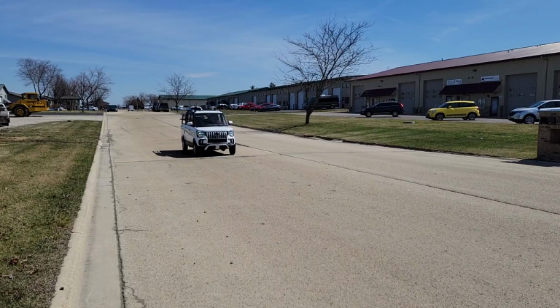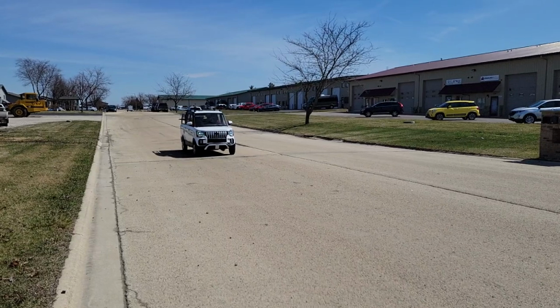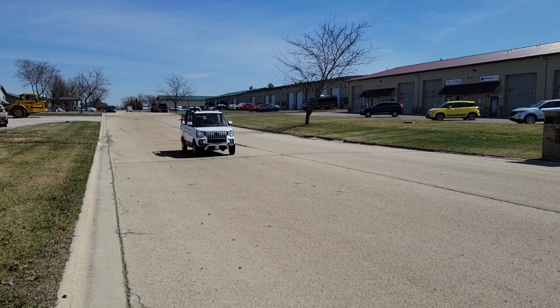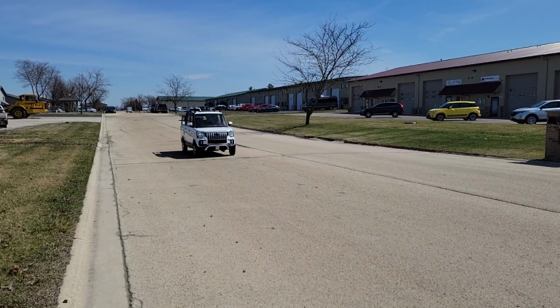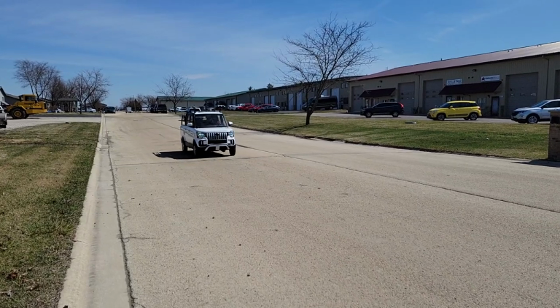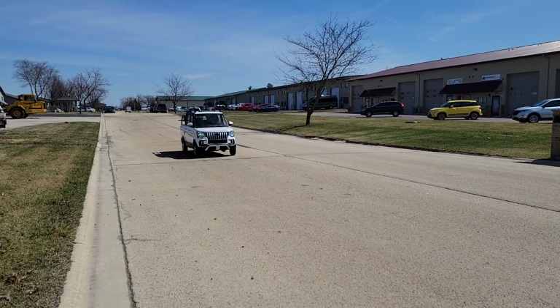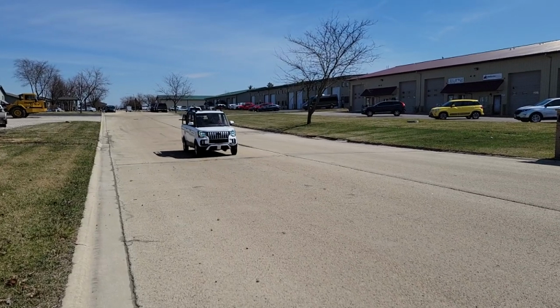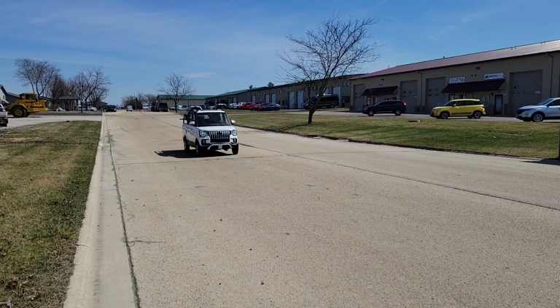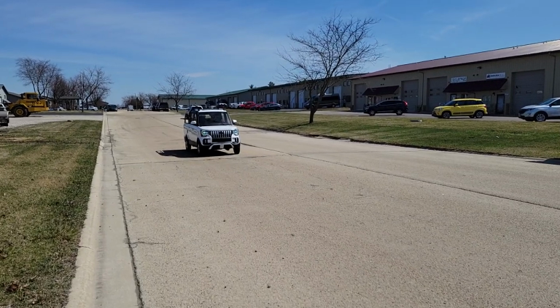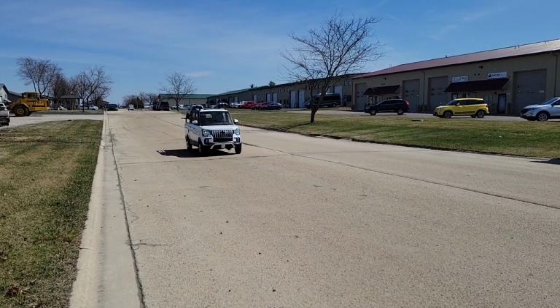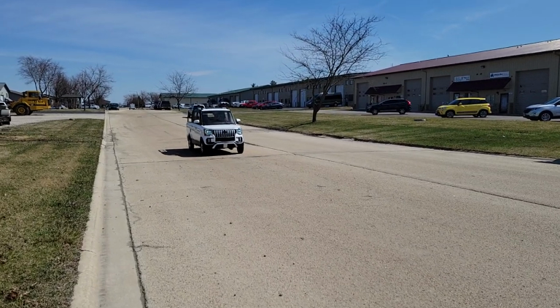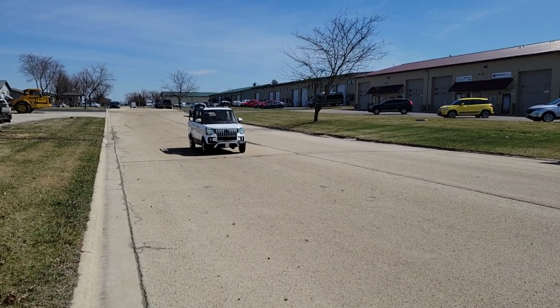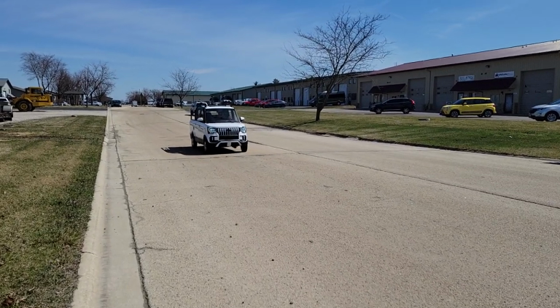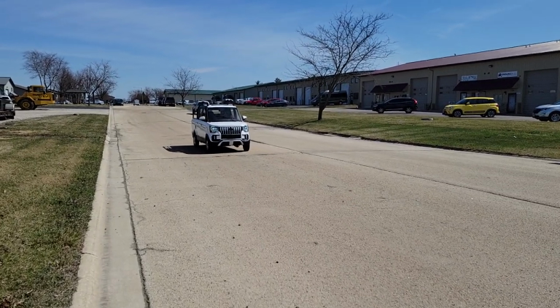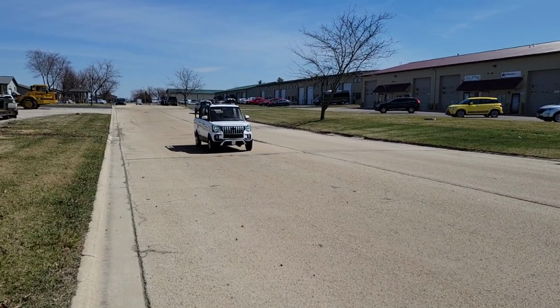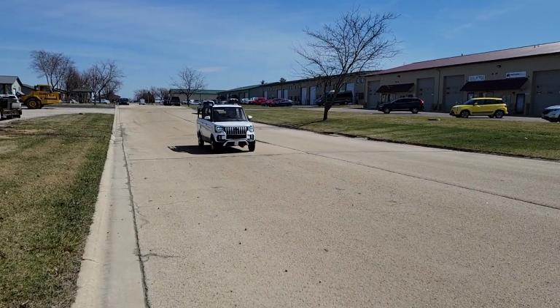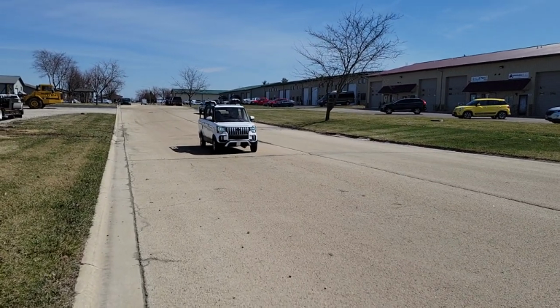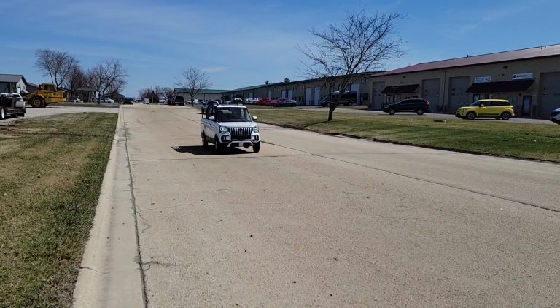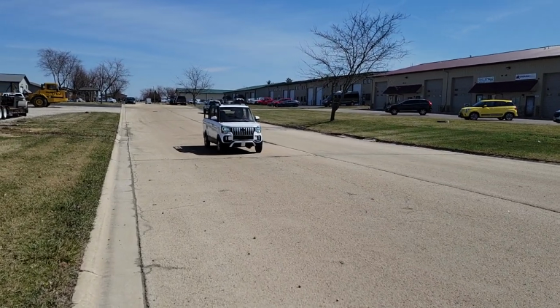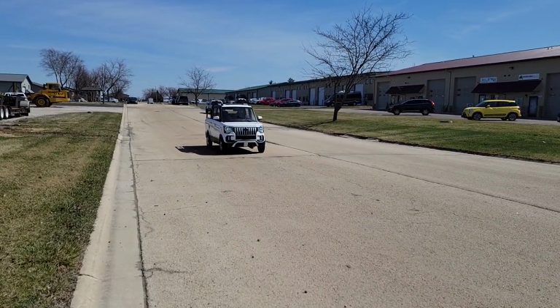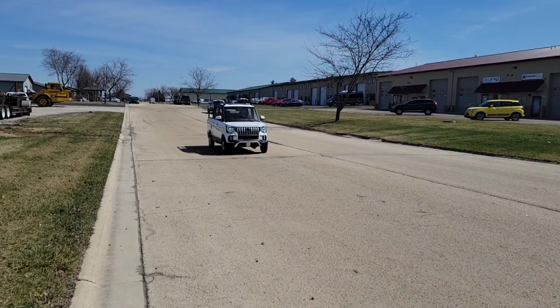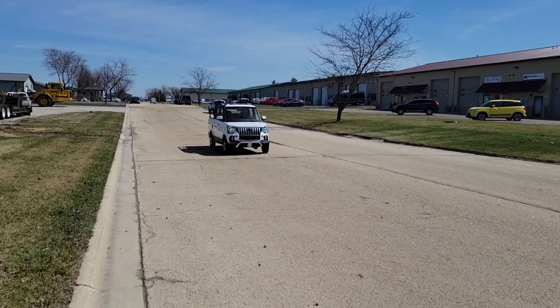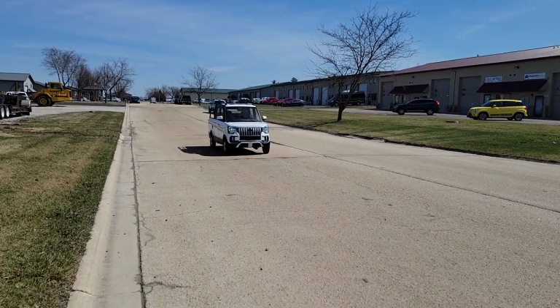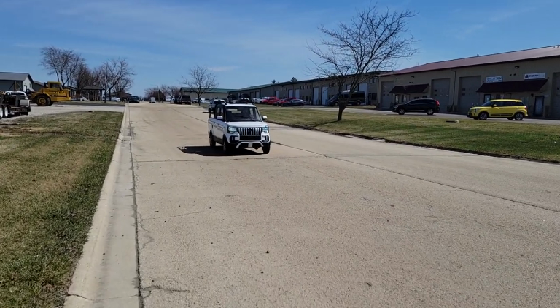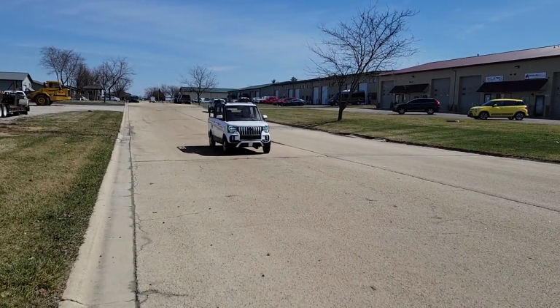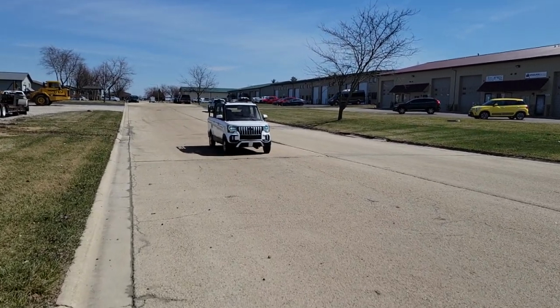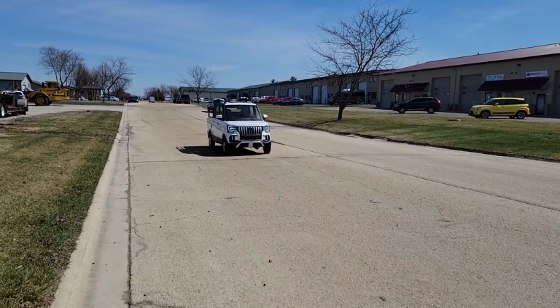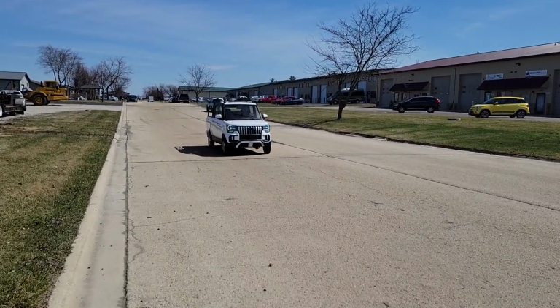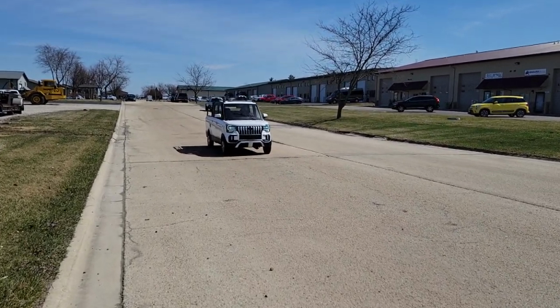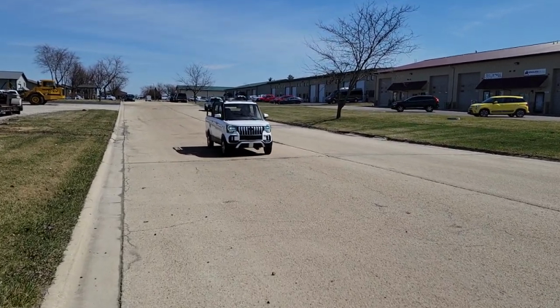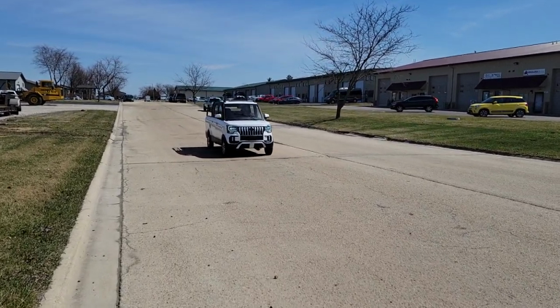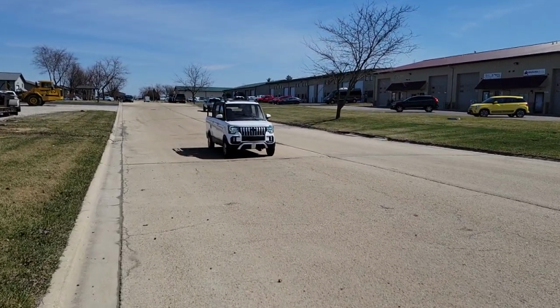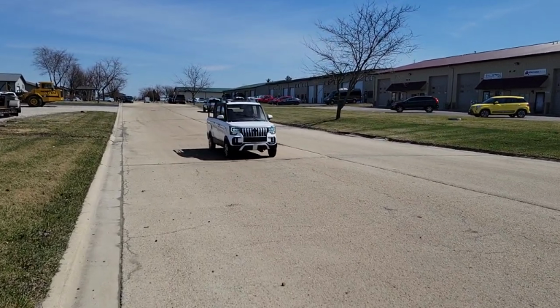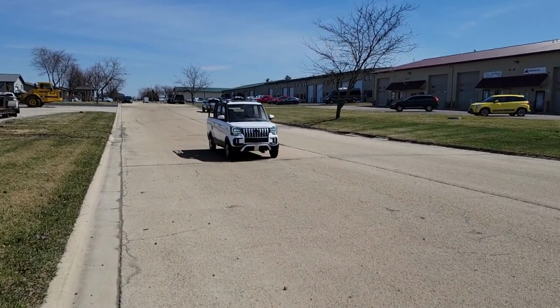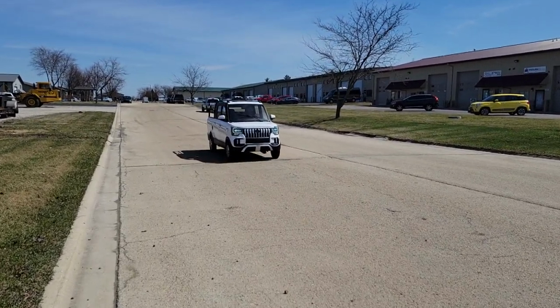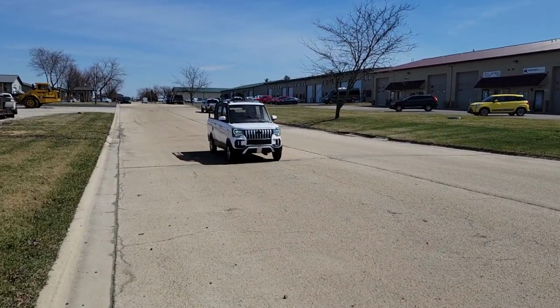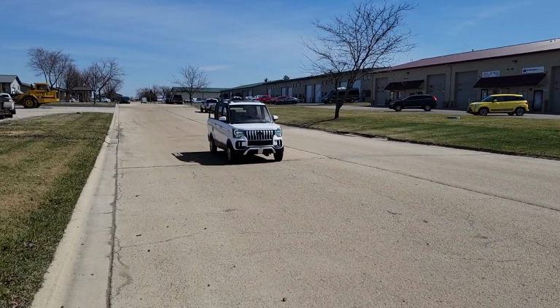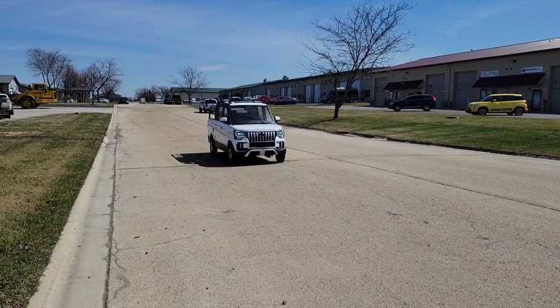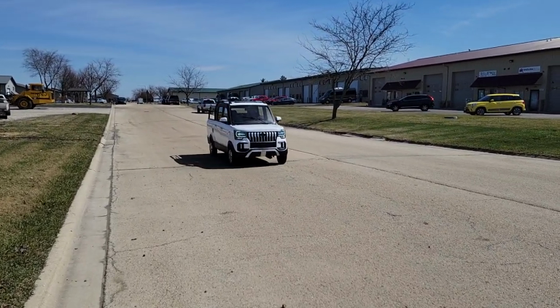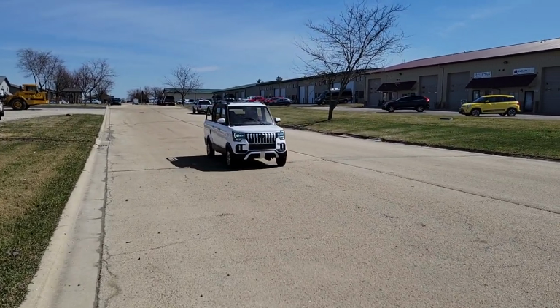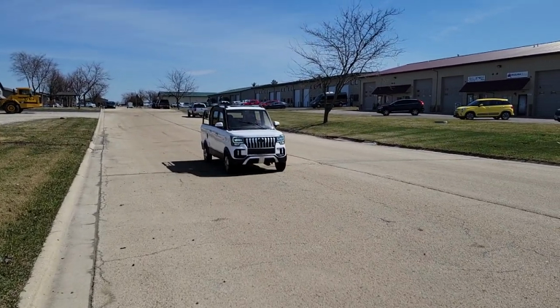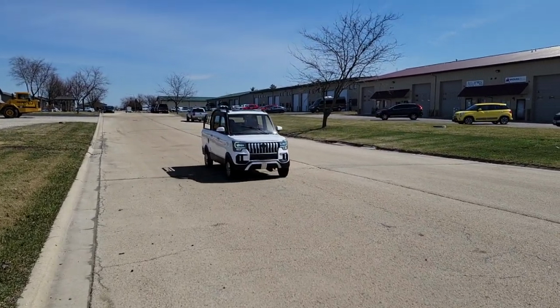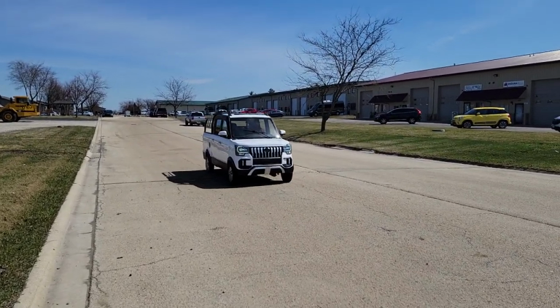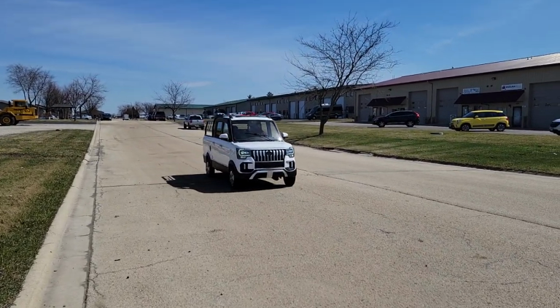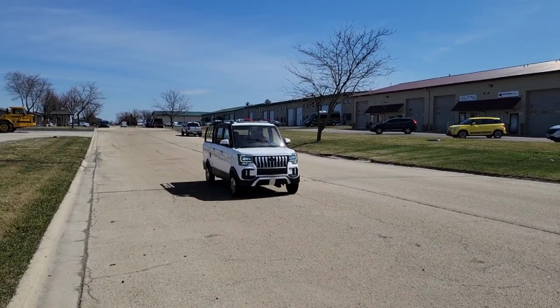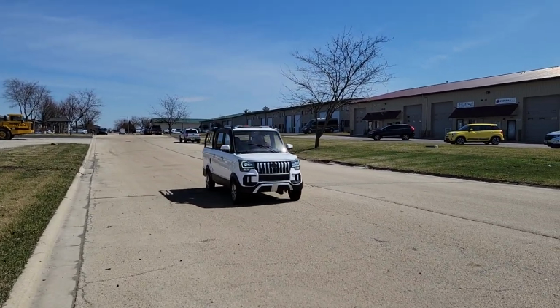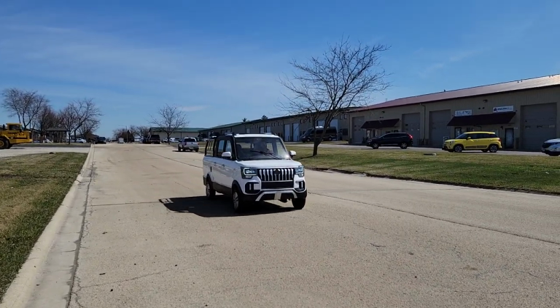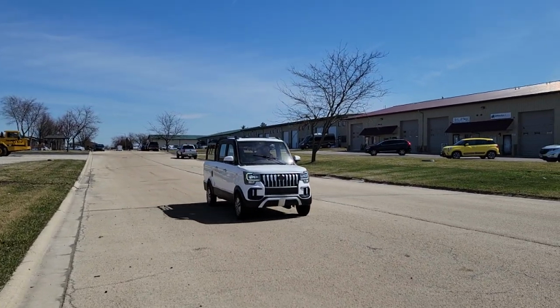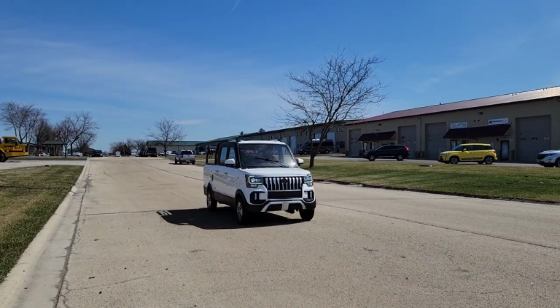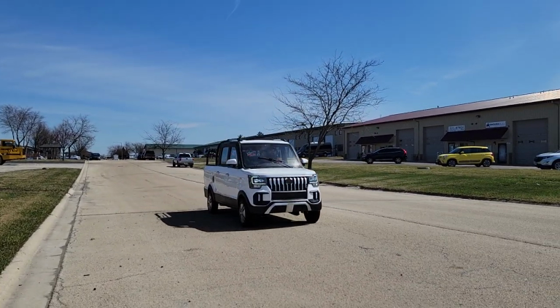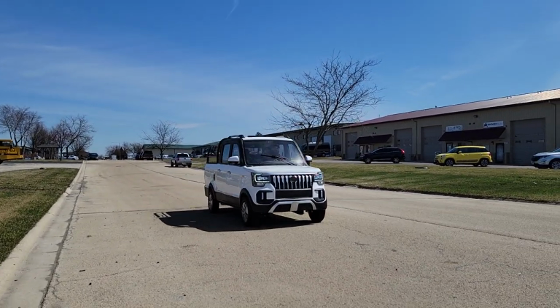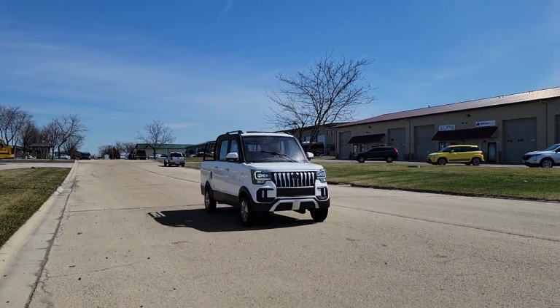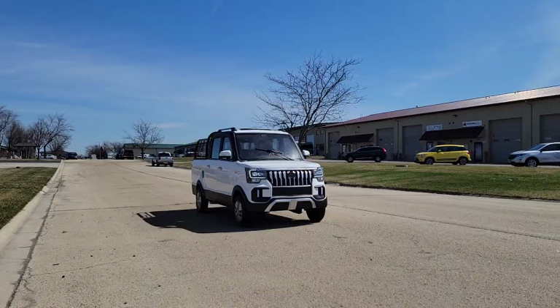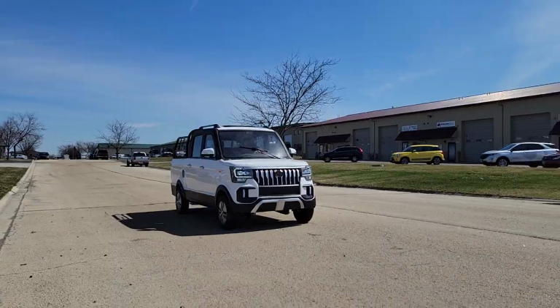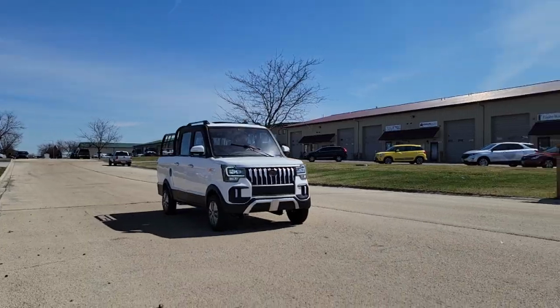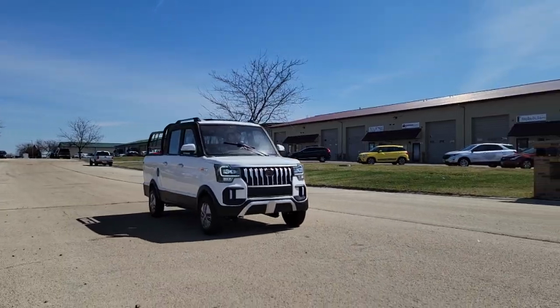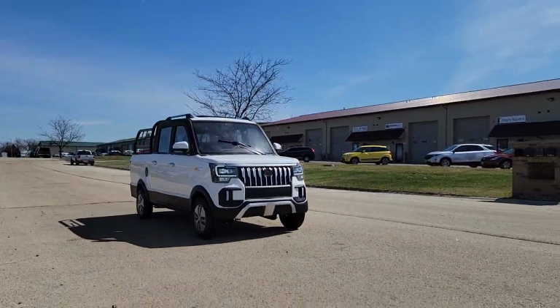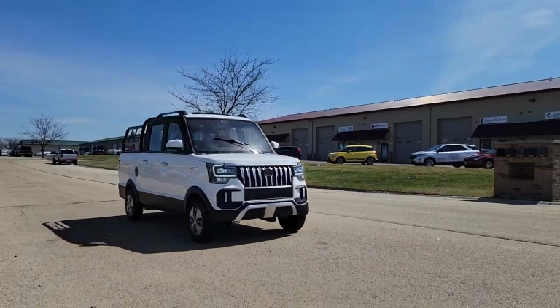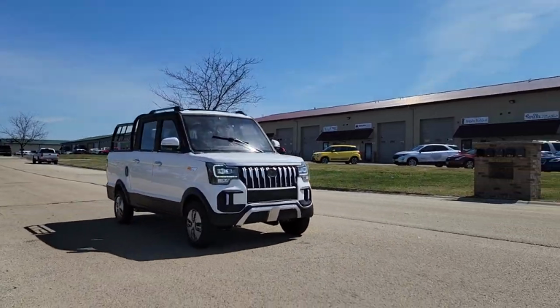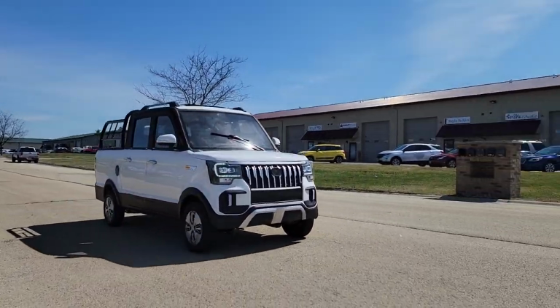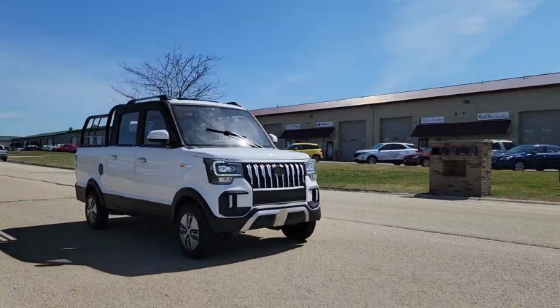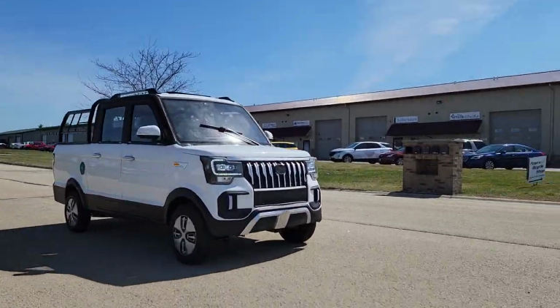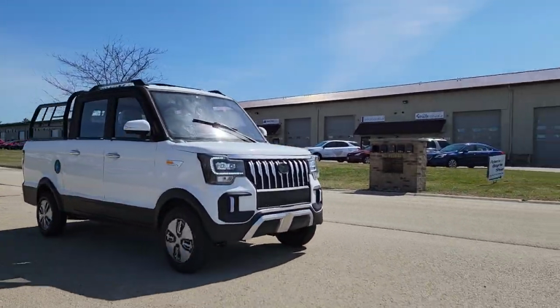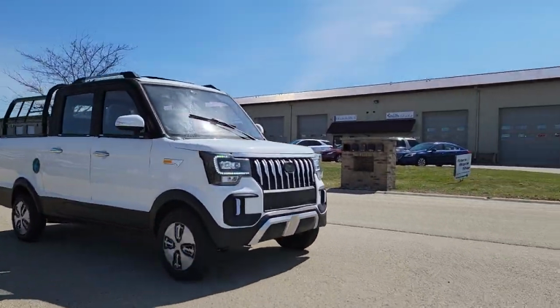It's got the horn, turn signals, headlights, taillights. SaferWholesale.com.